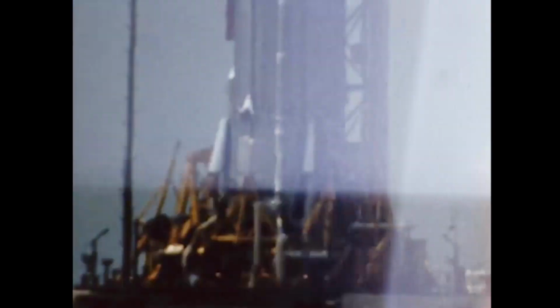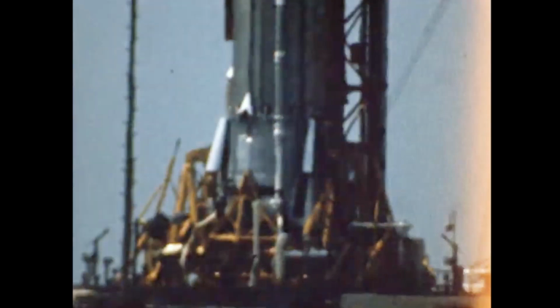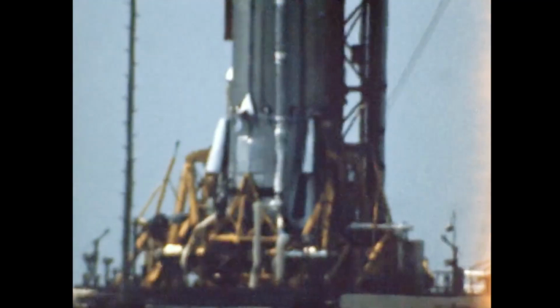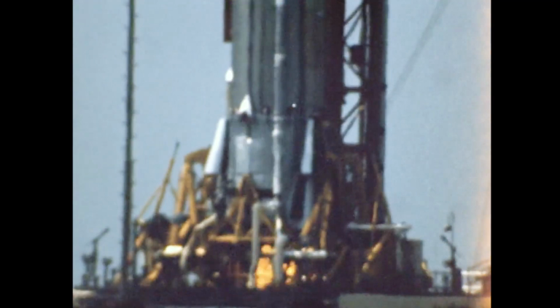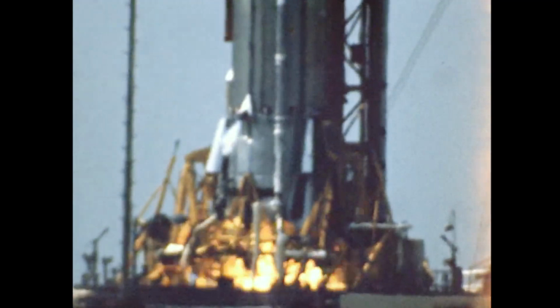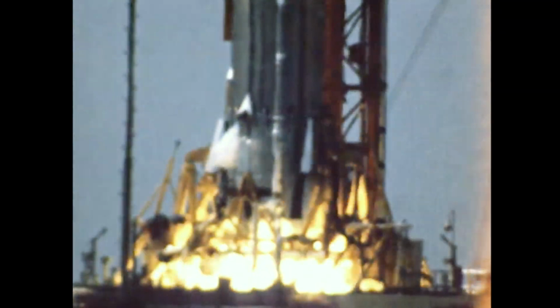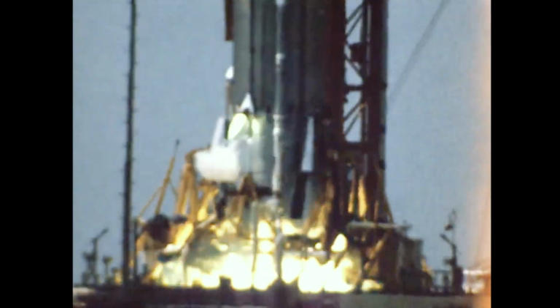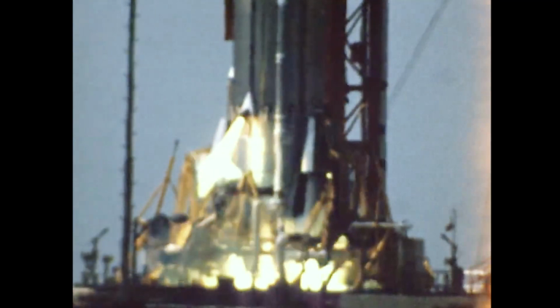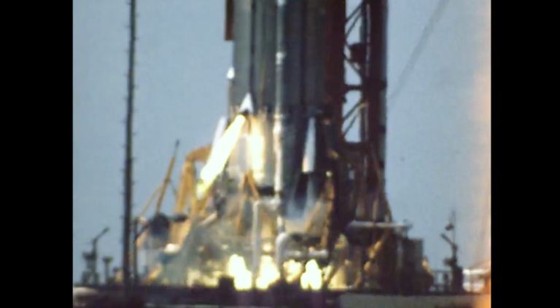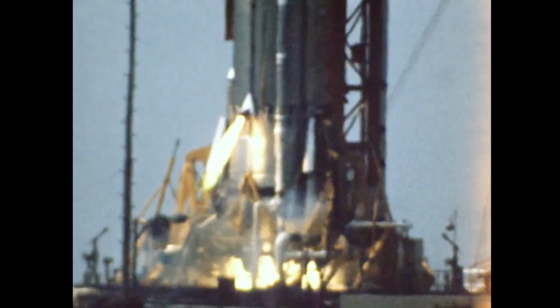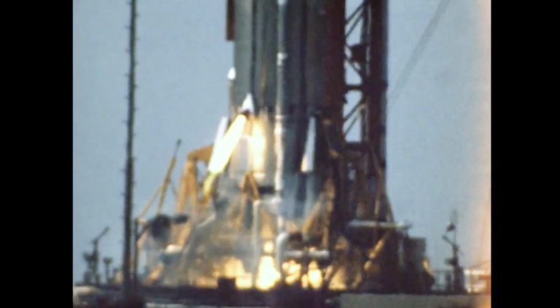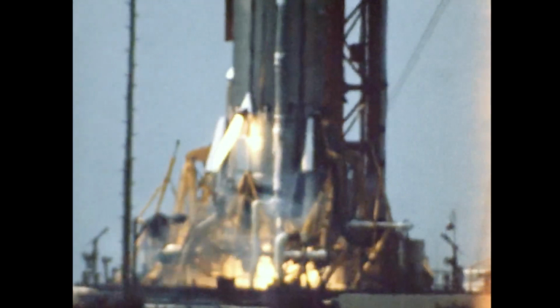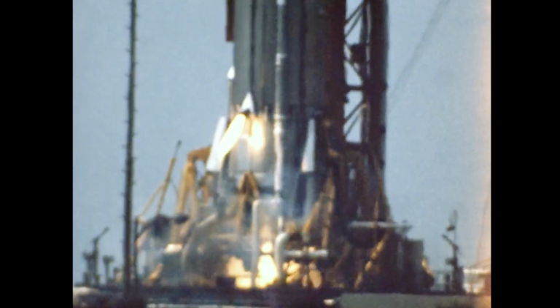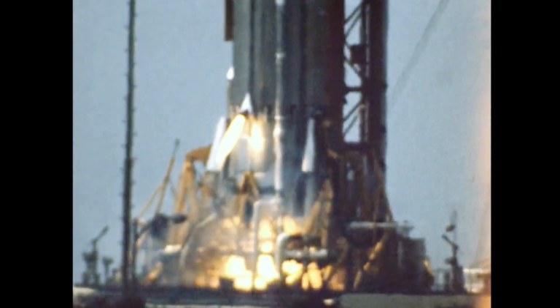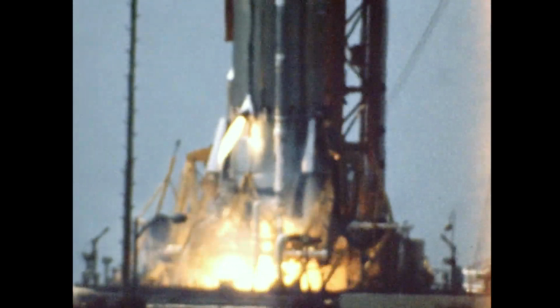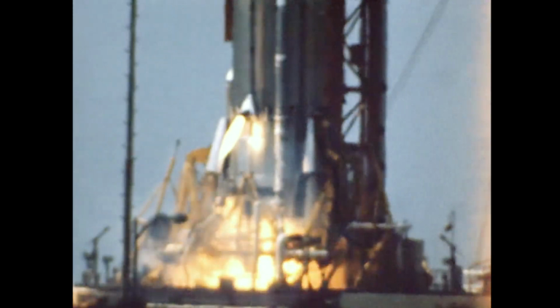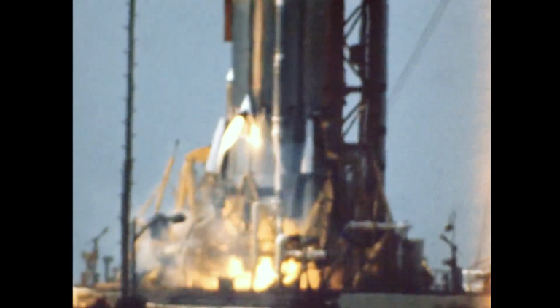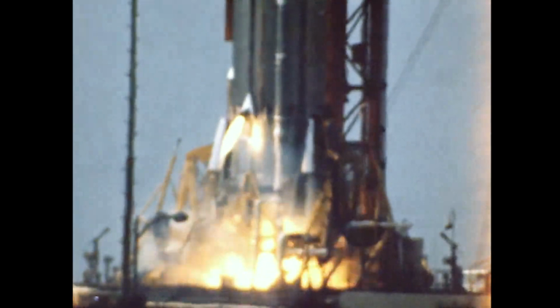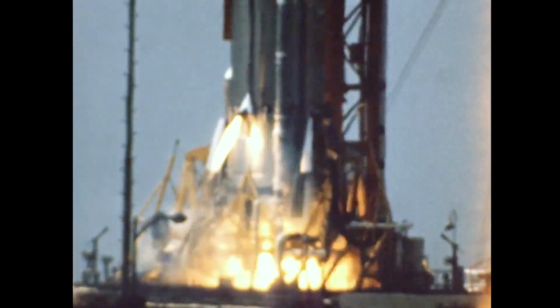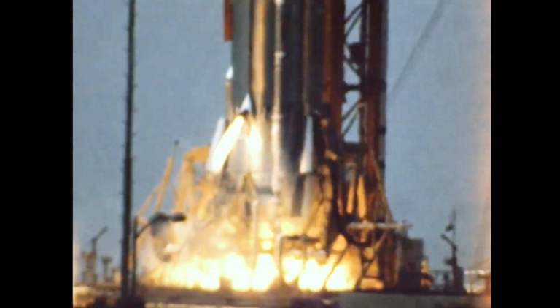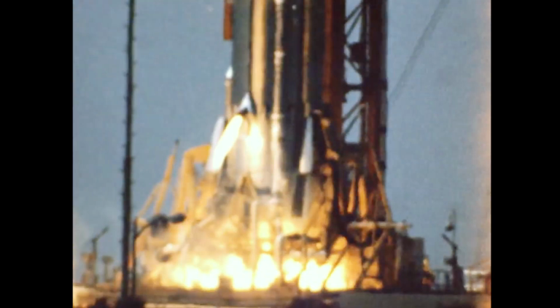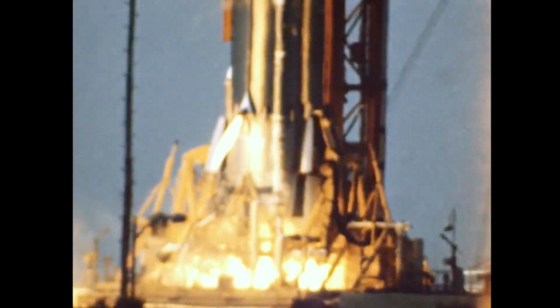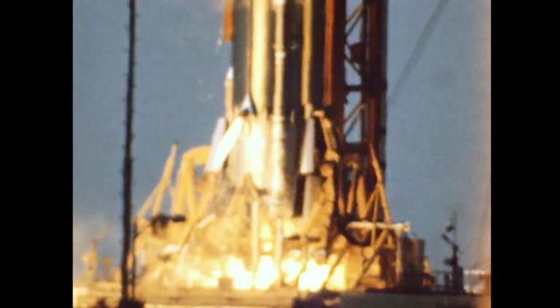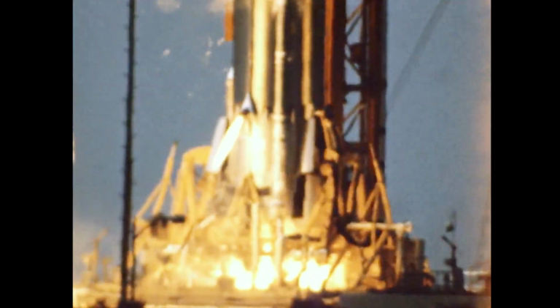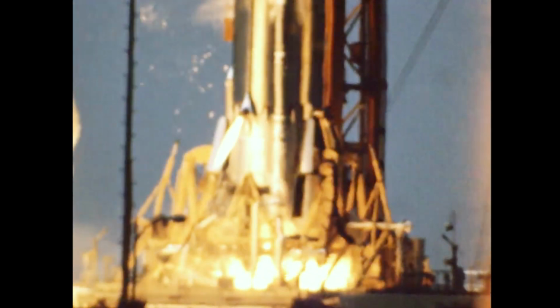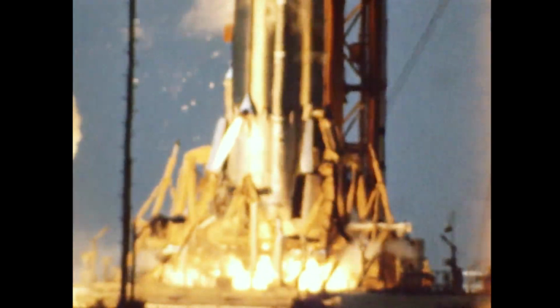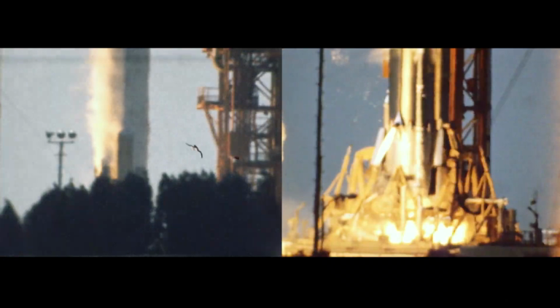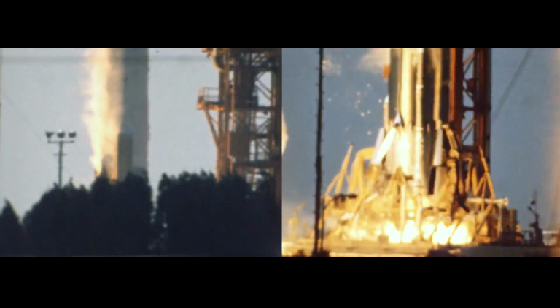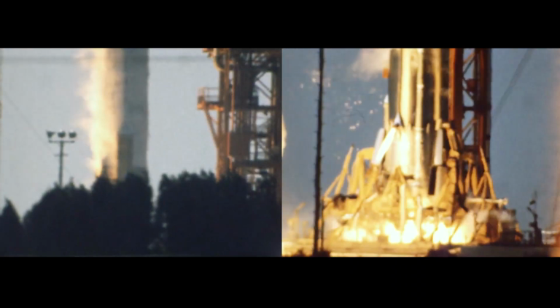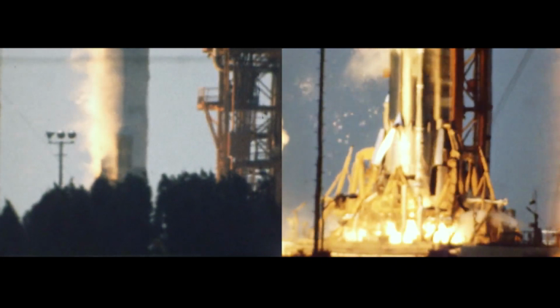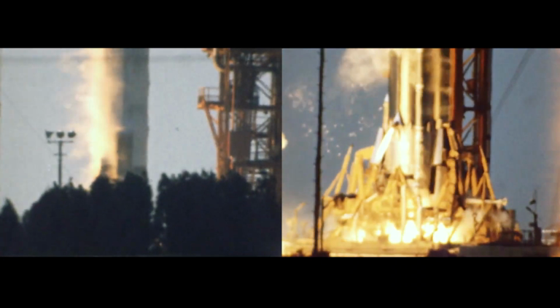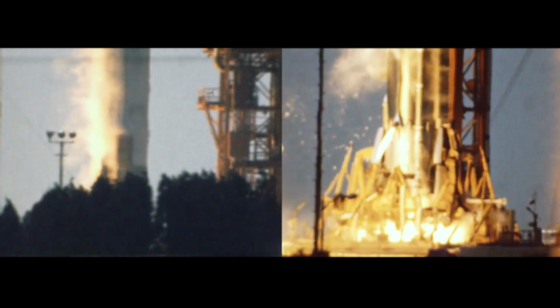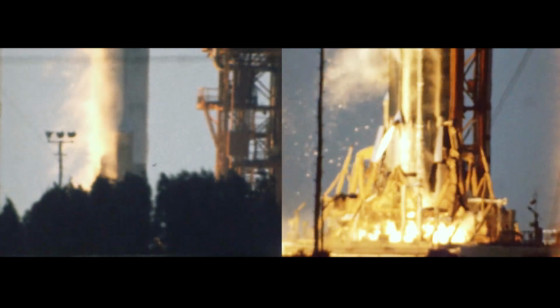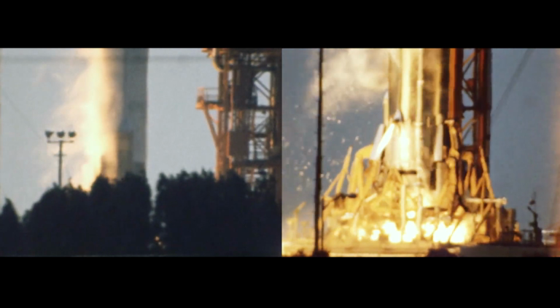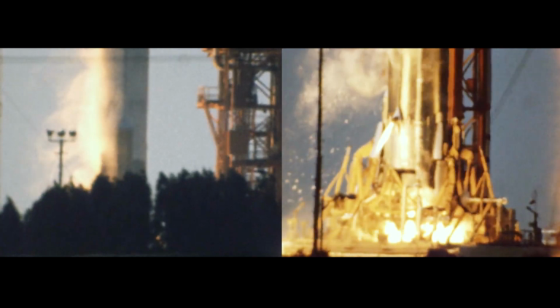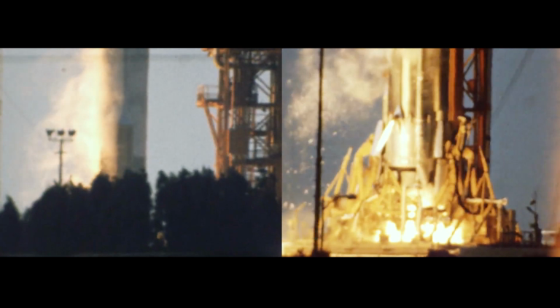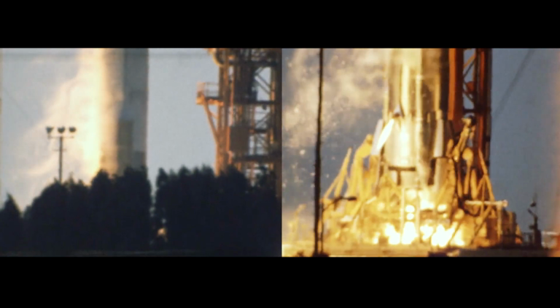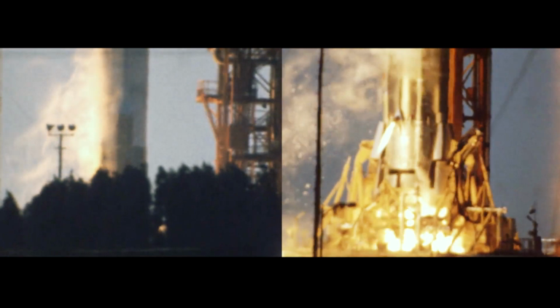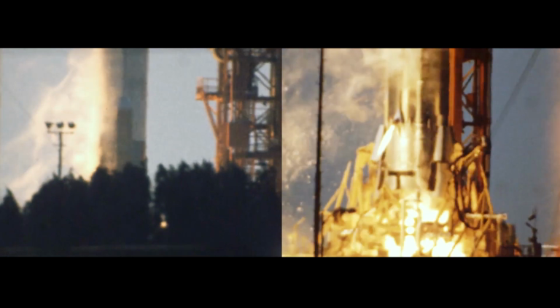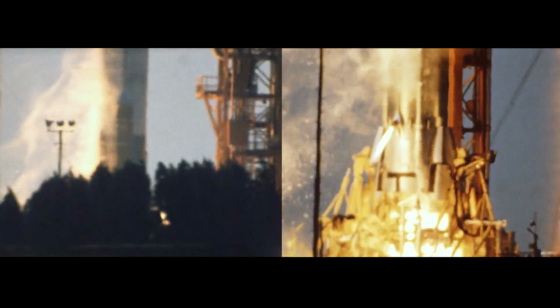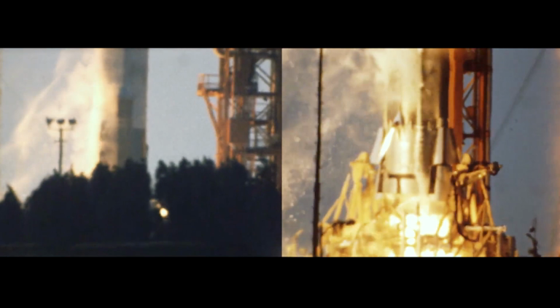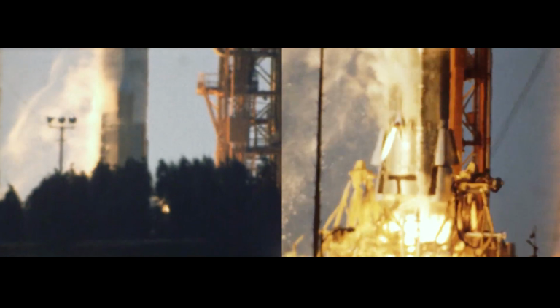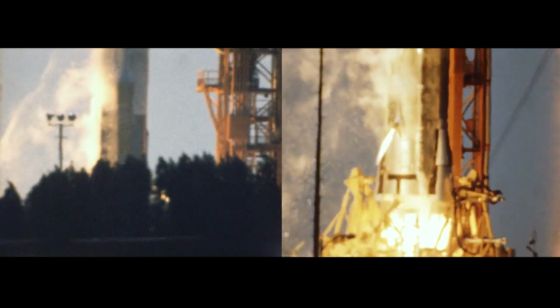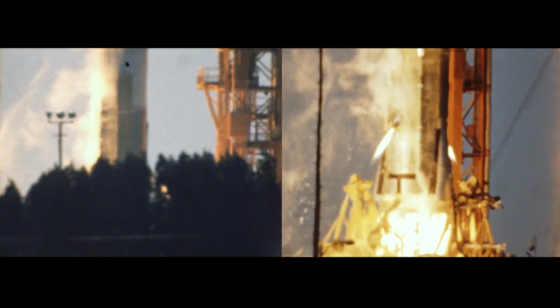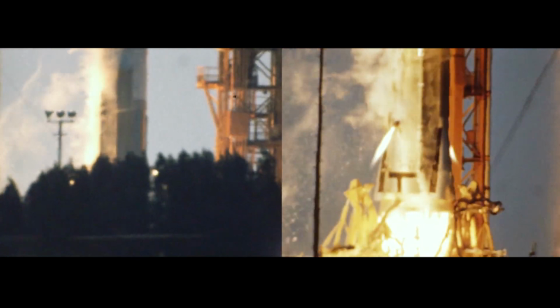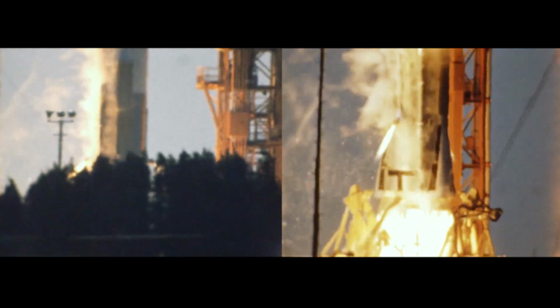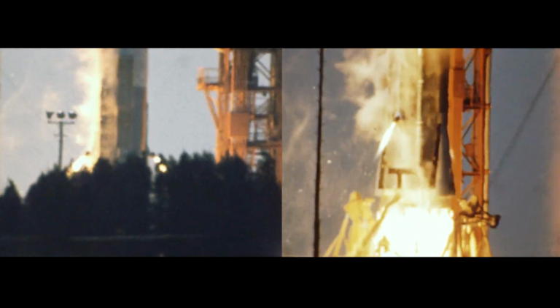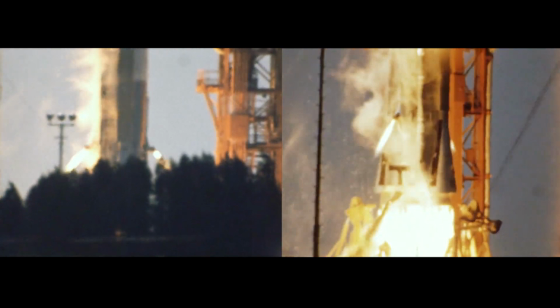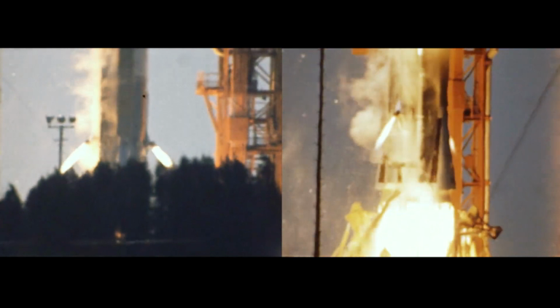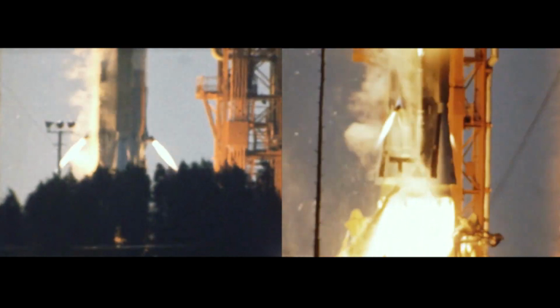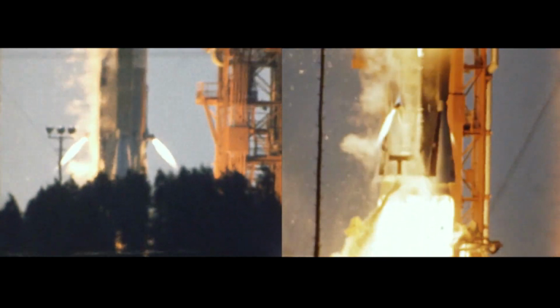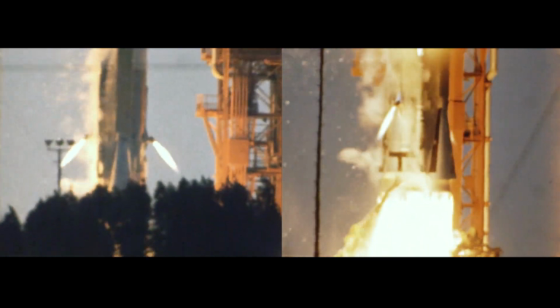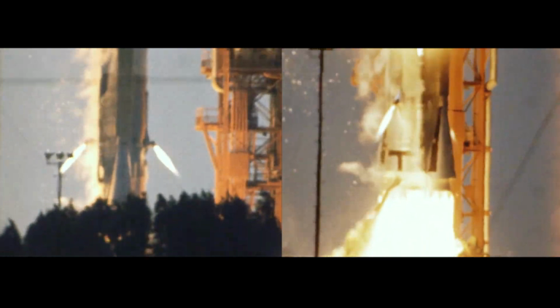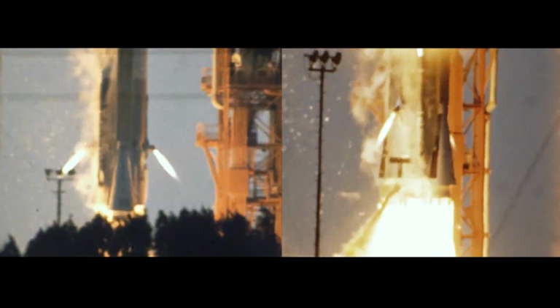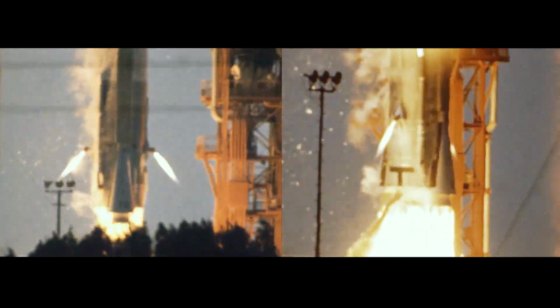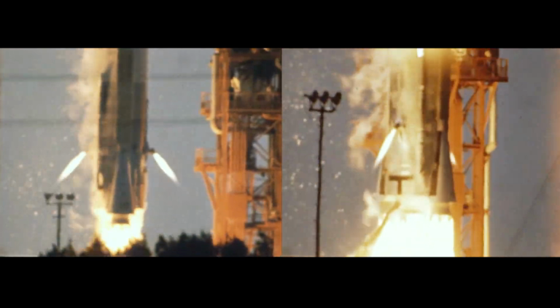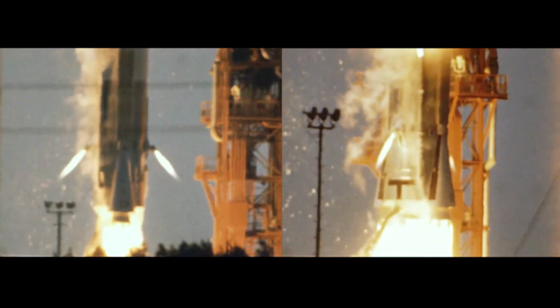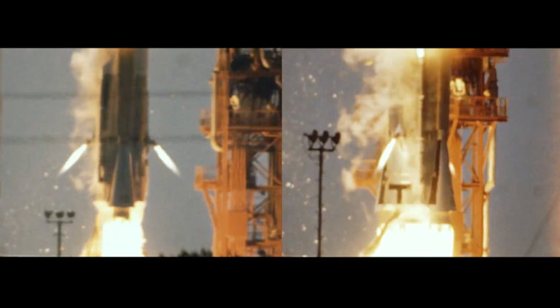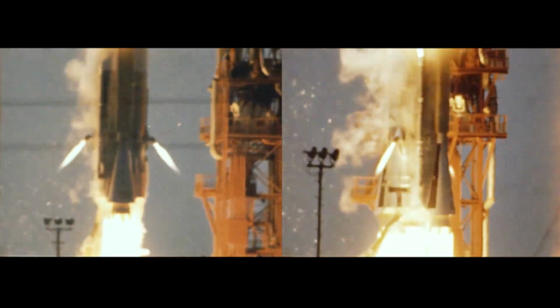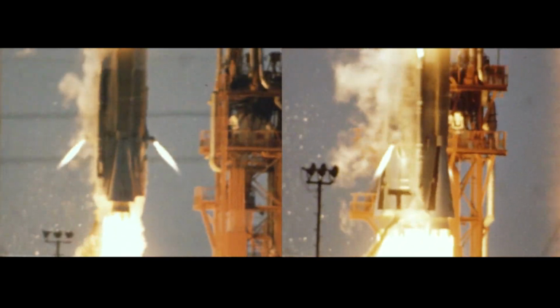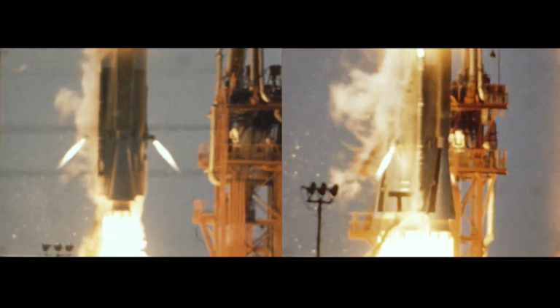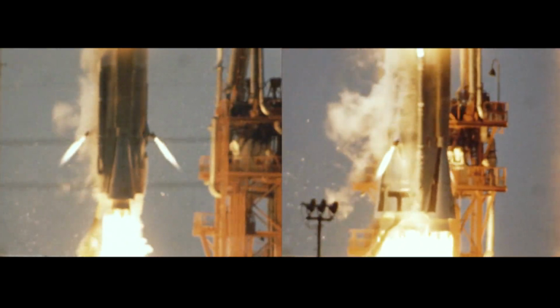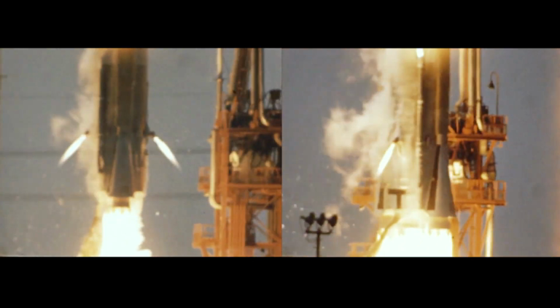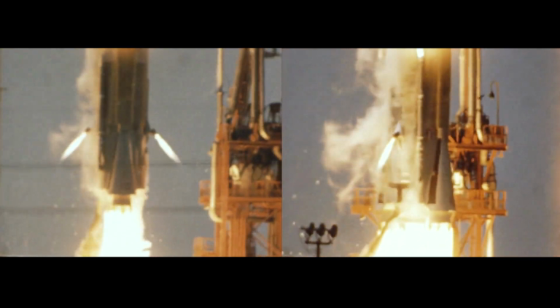We have ignition. We have liftoff. Liftoff at 41 minutes past the hour.